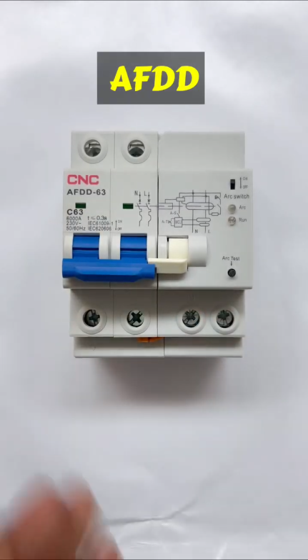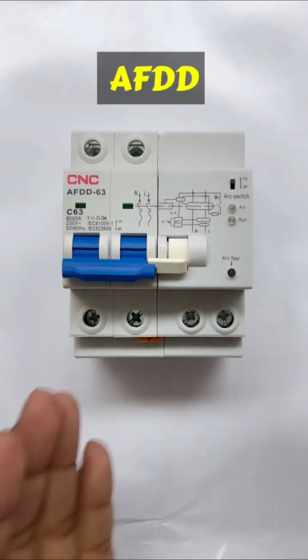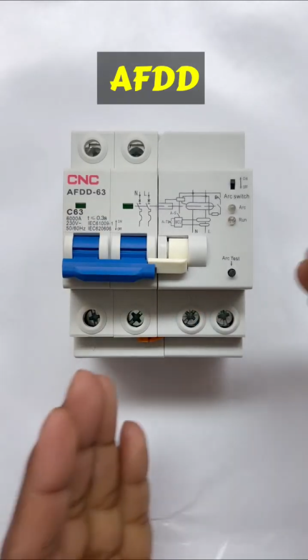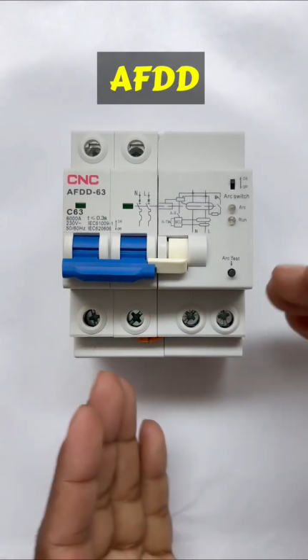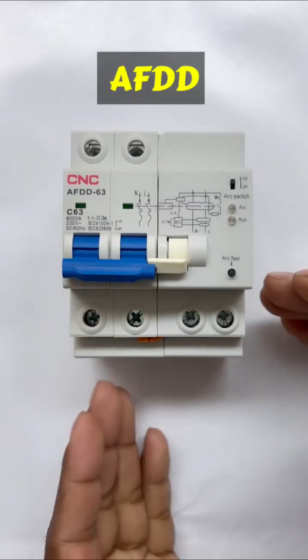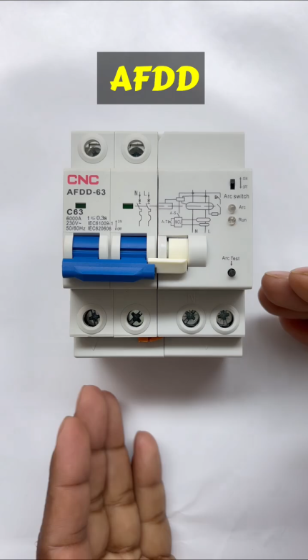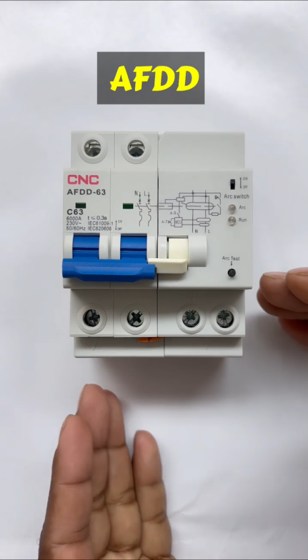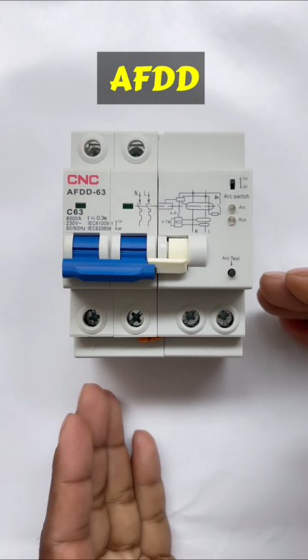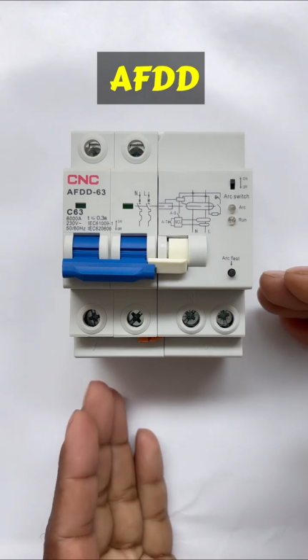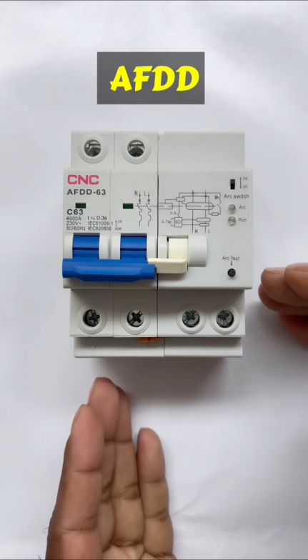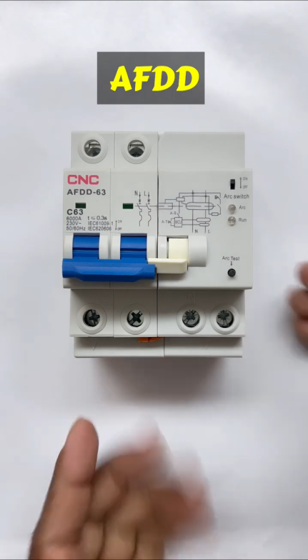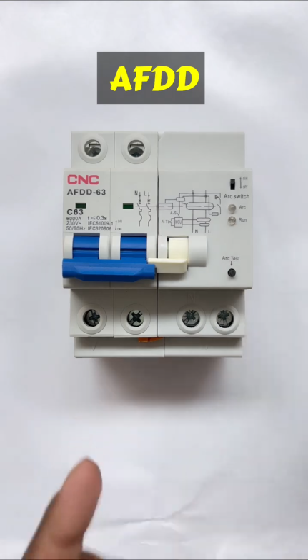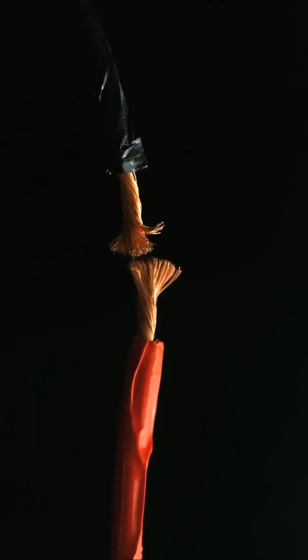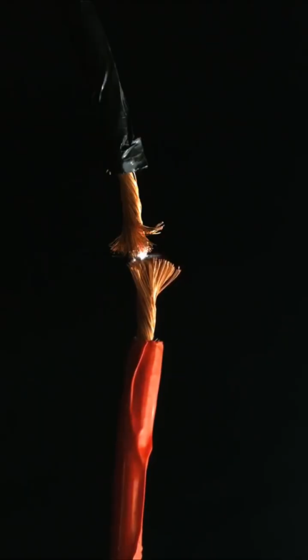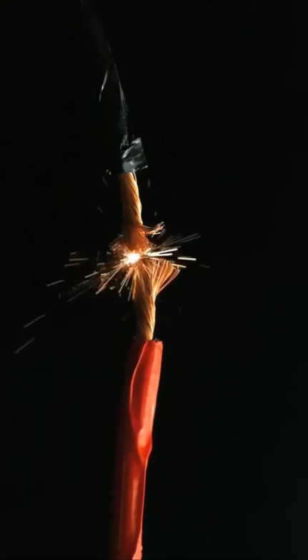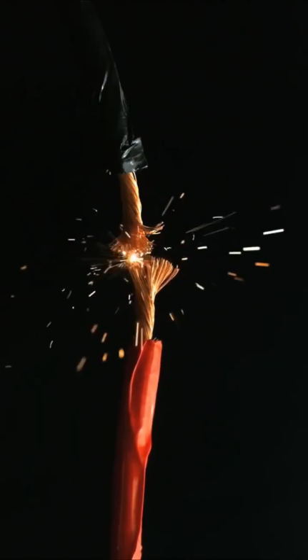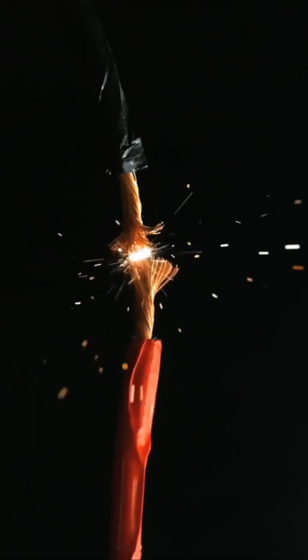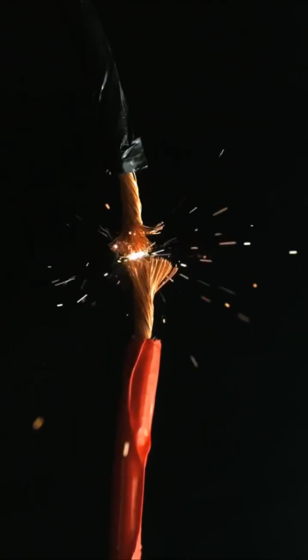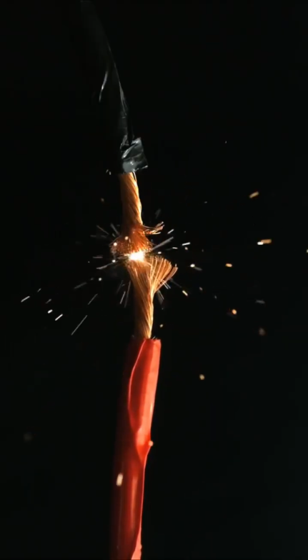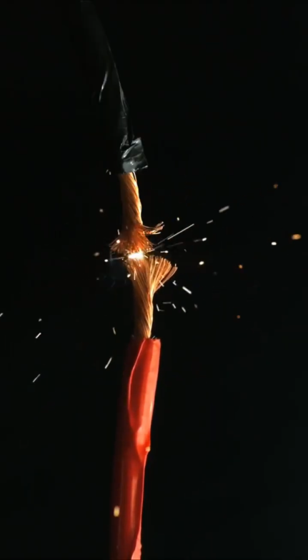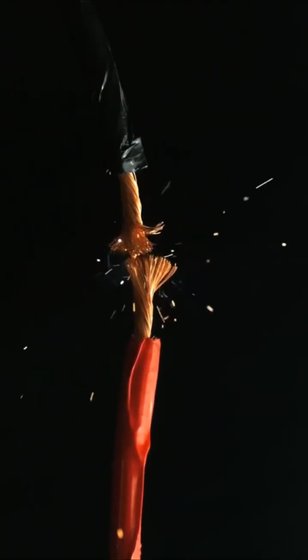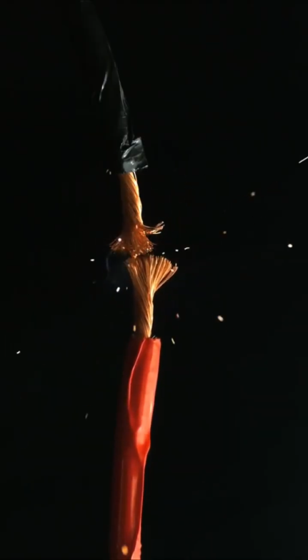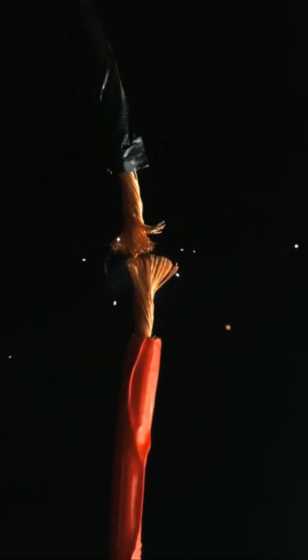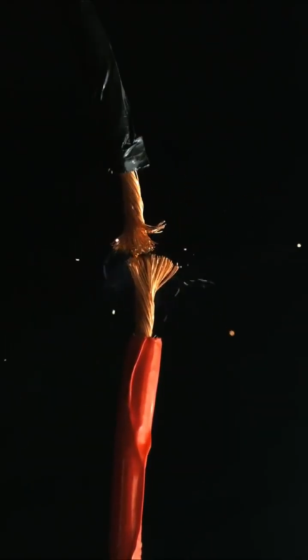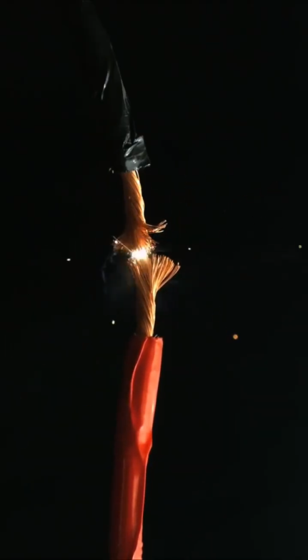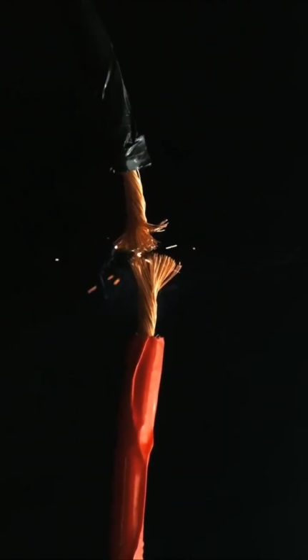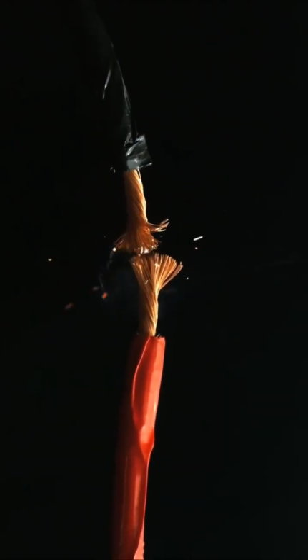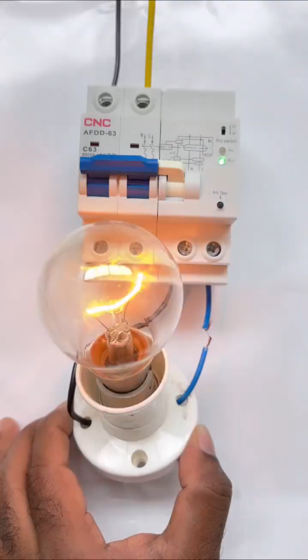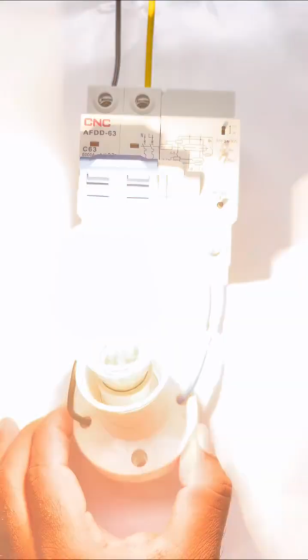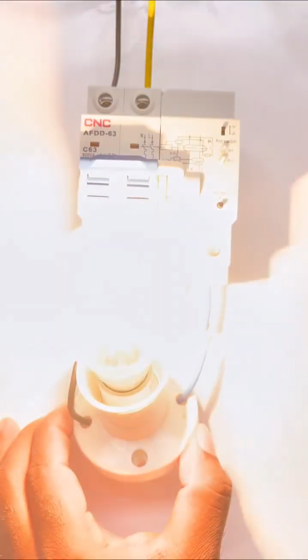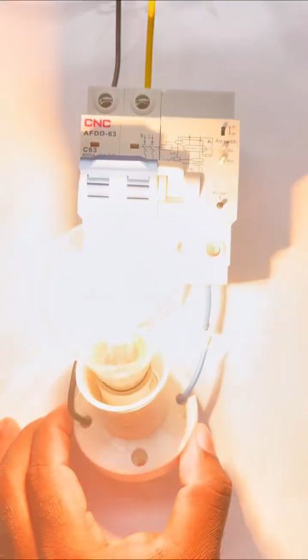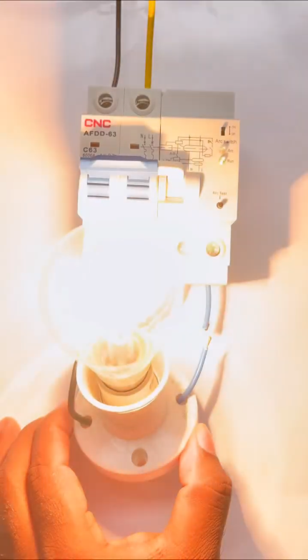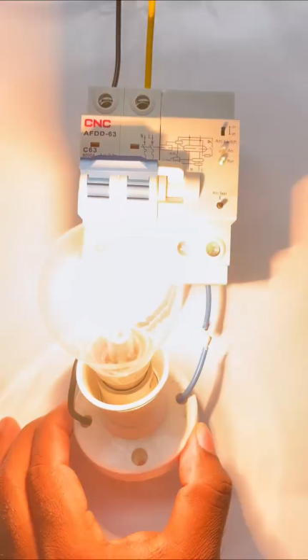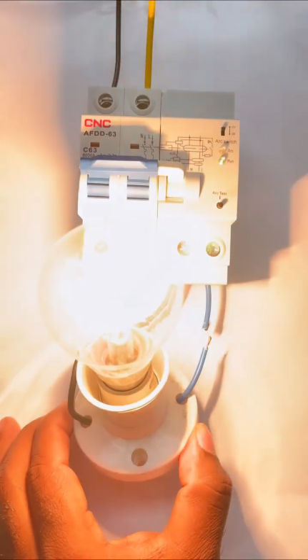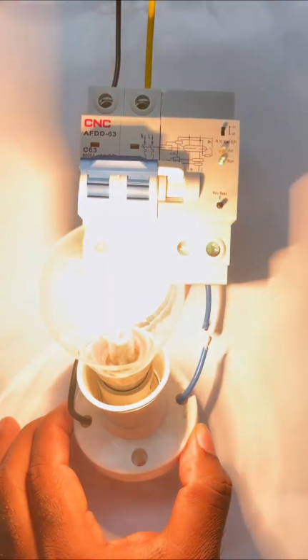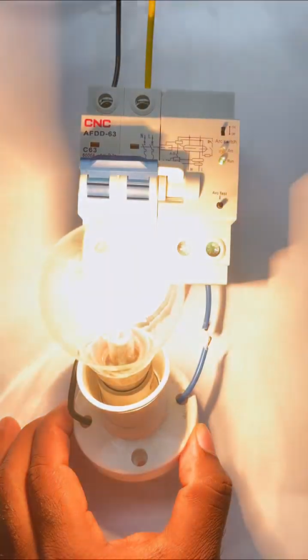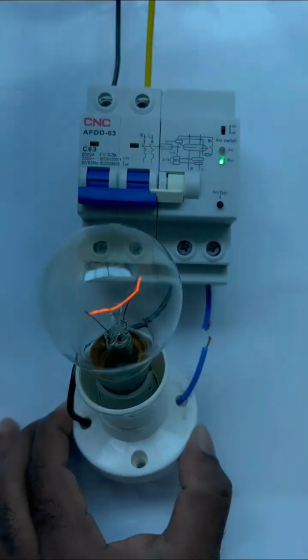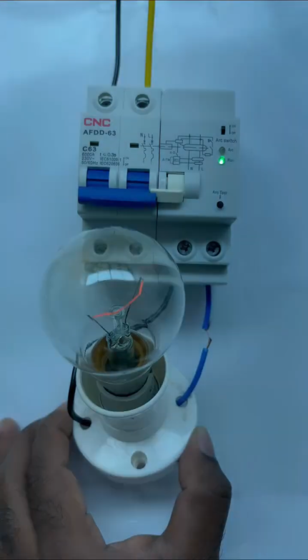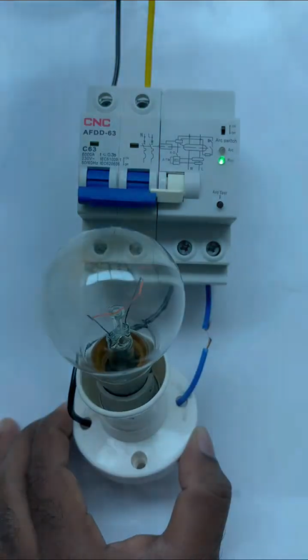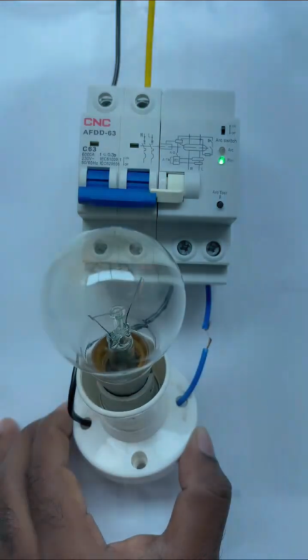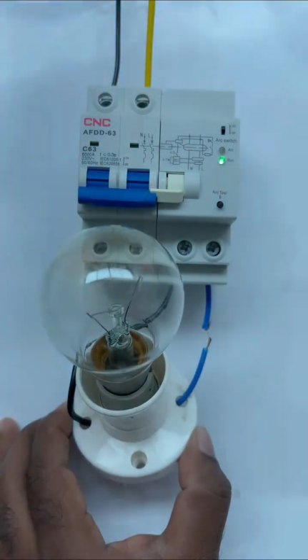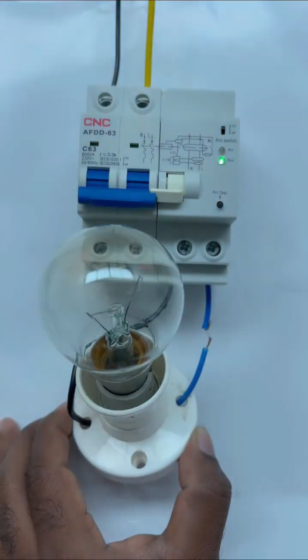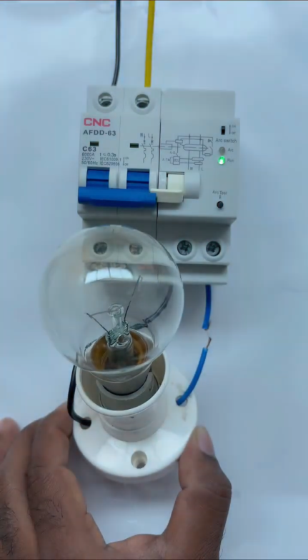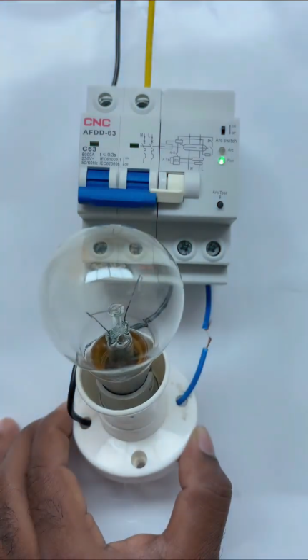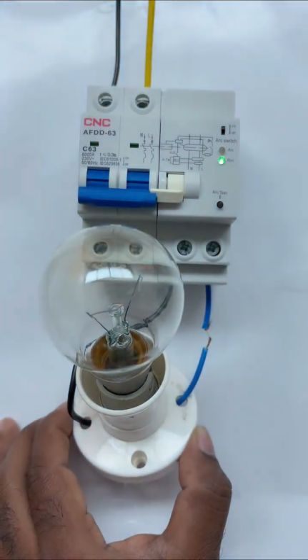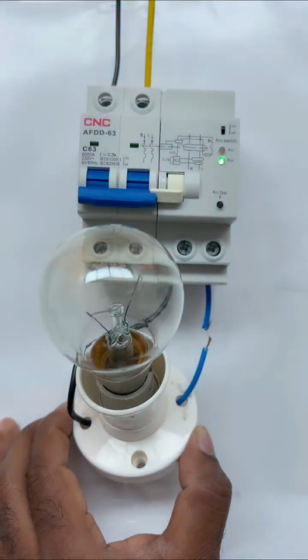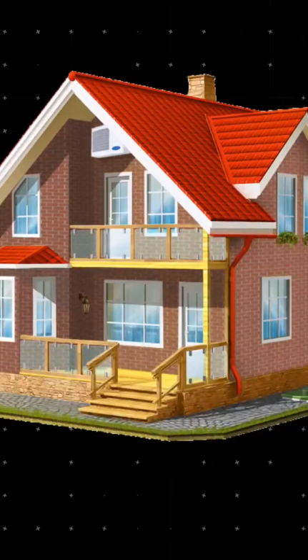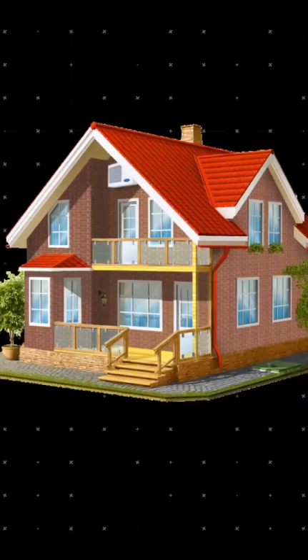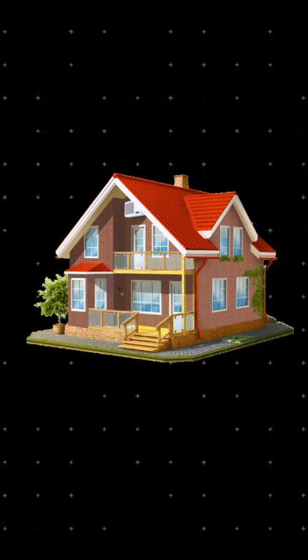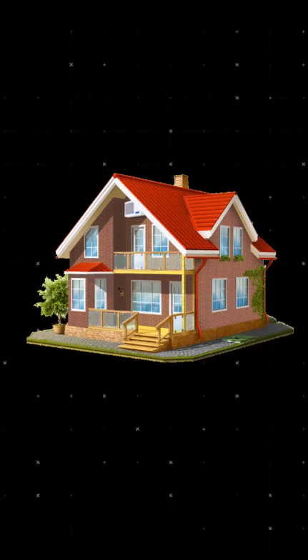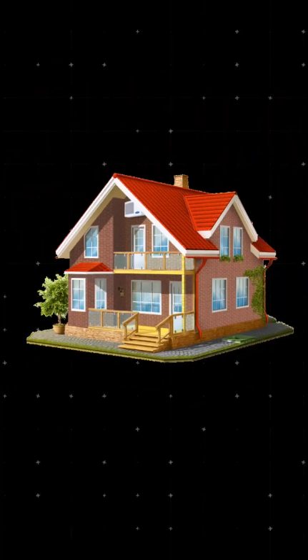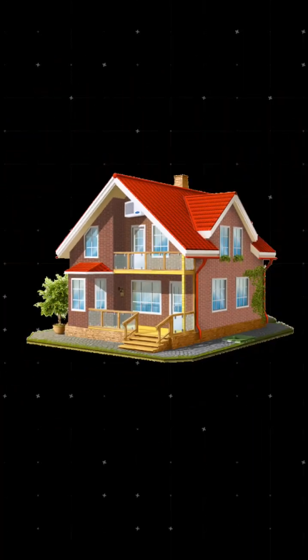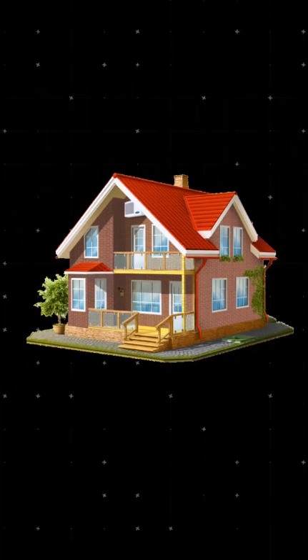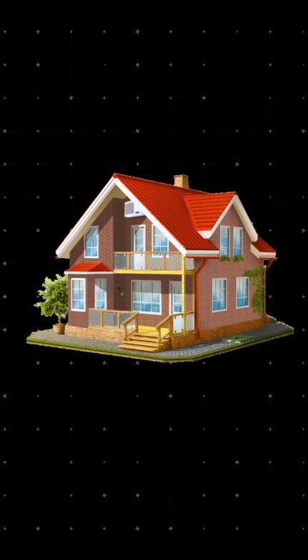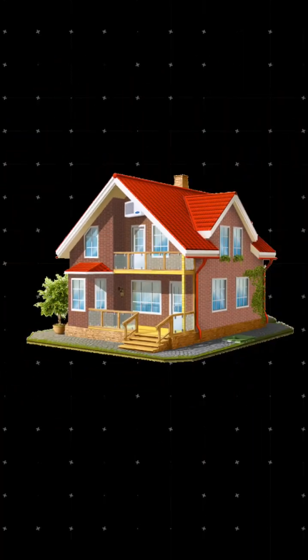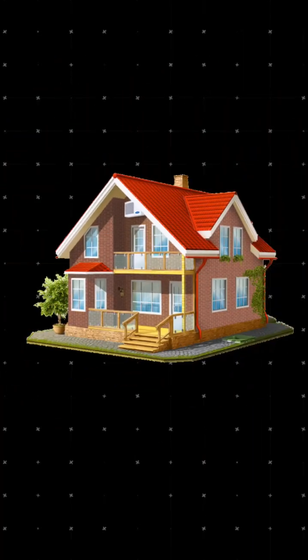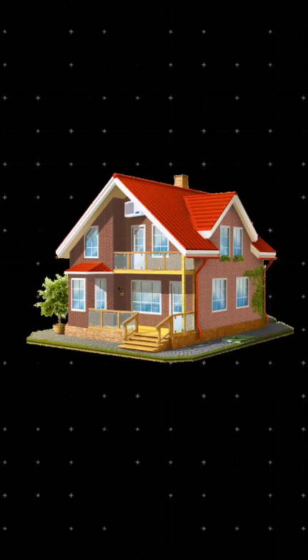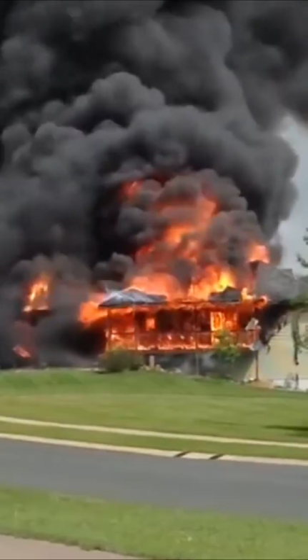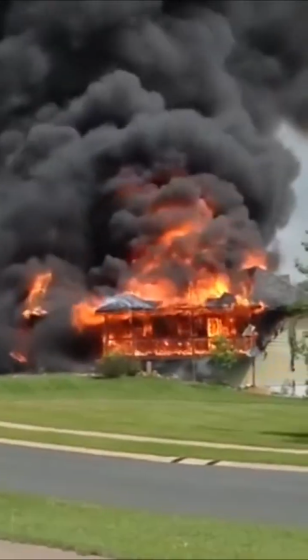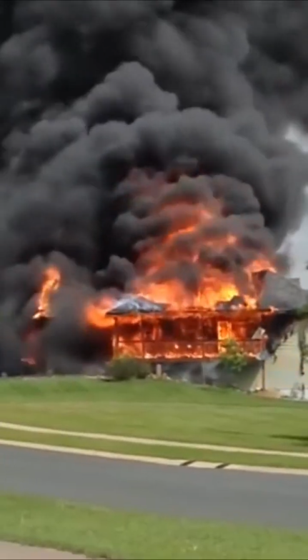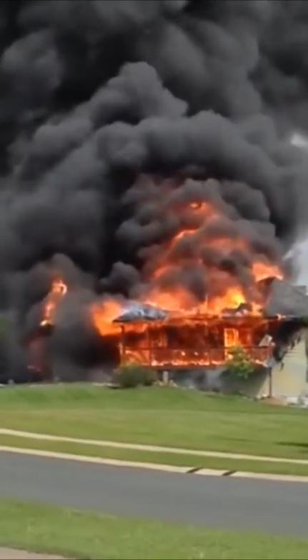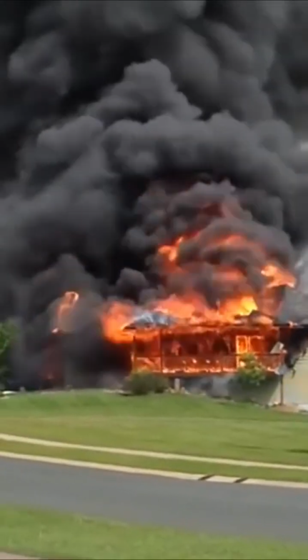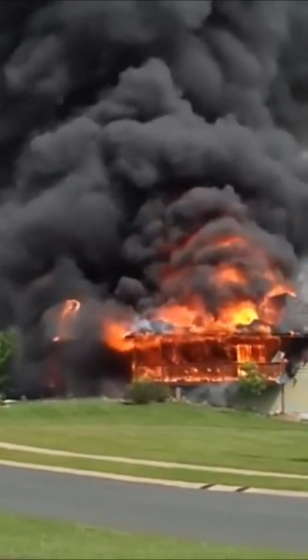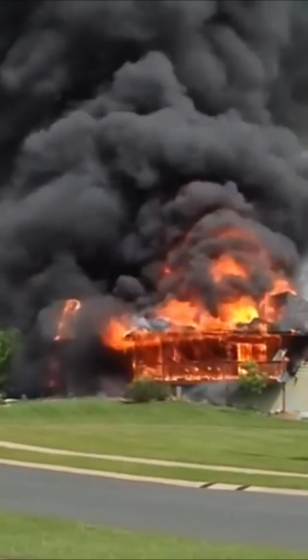So in any house, in any form, if there is a fire, or you are afraid that your house might catch fire, then you must connect this device.